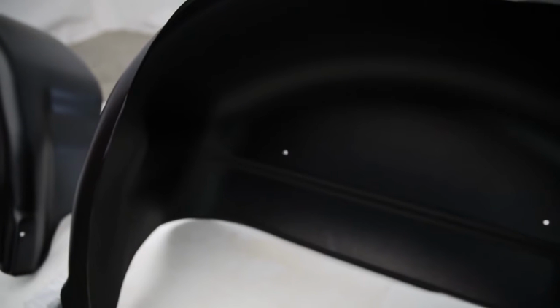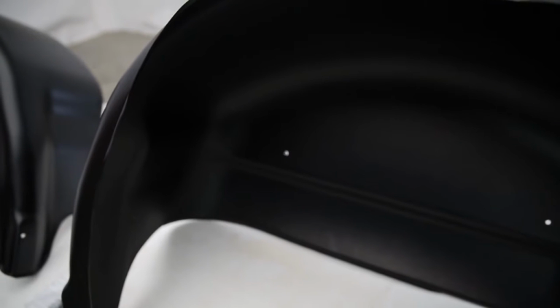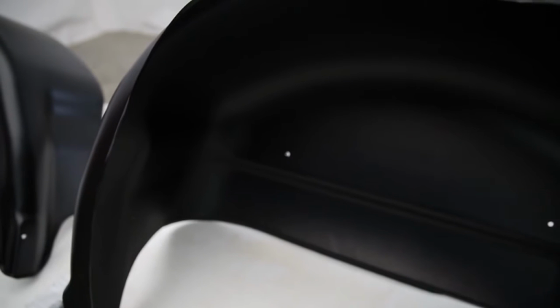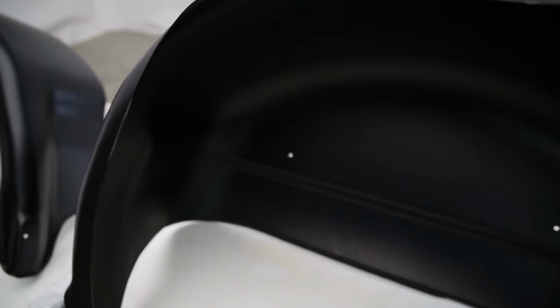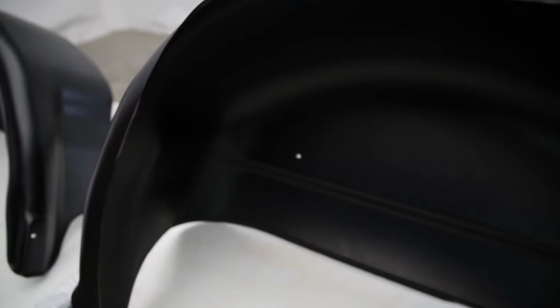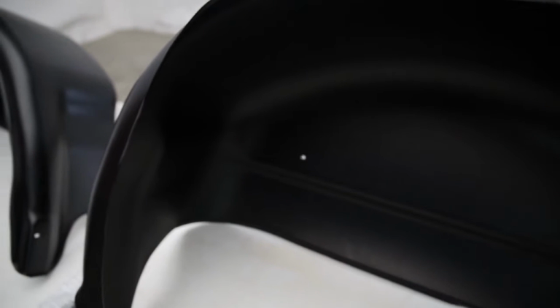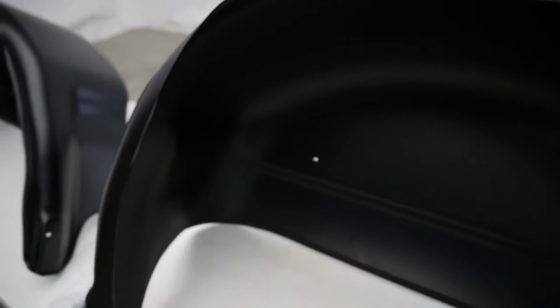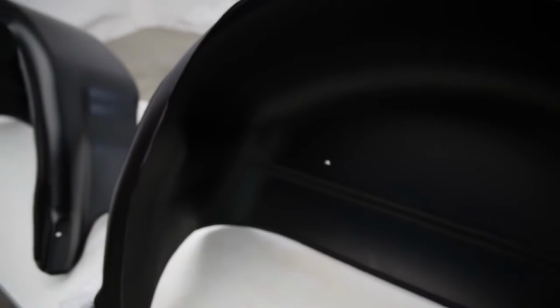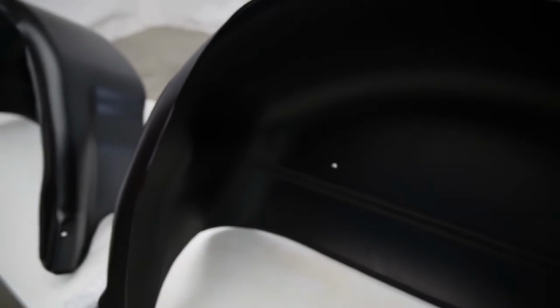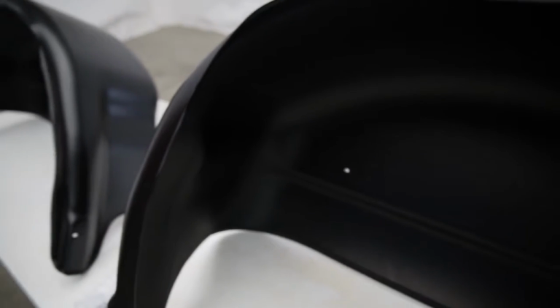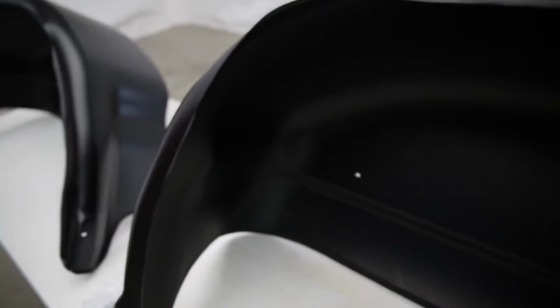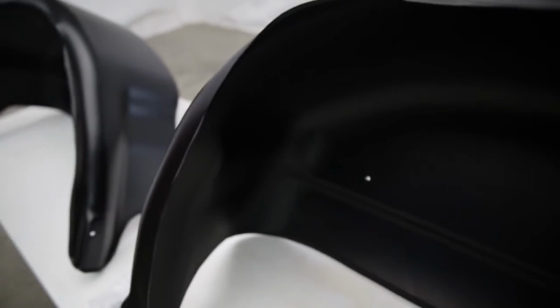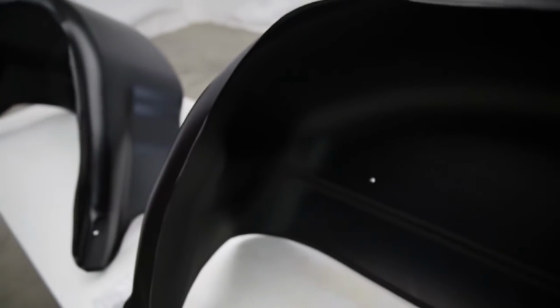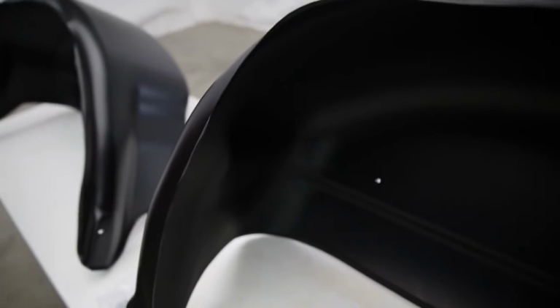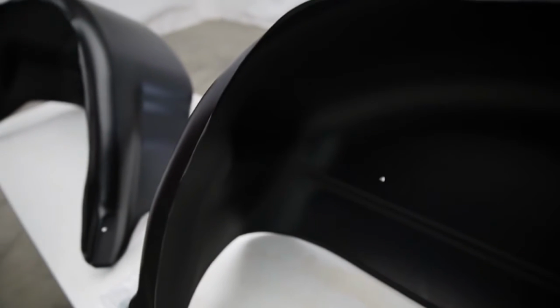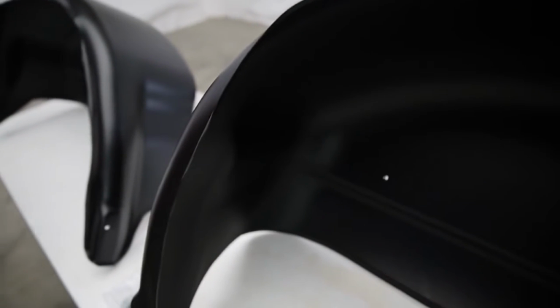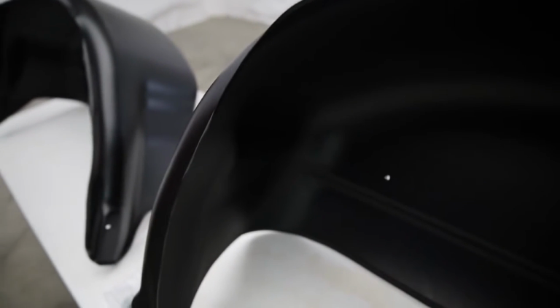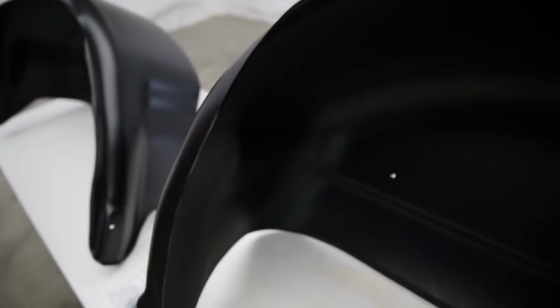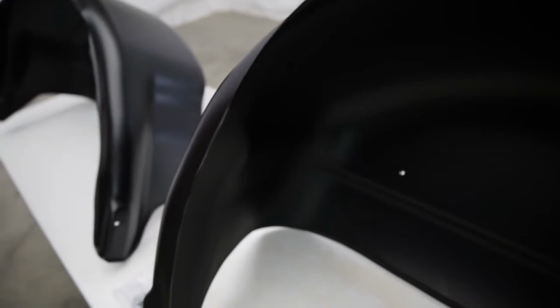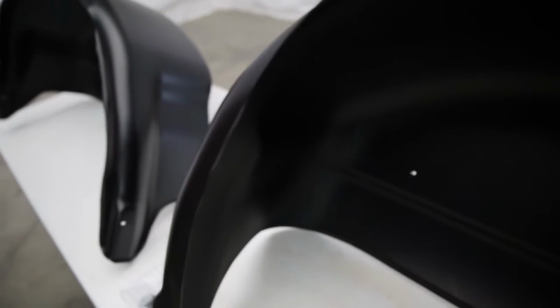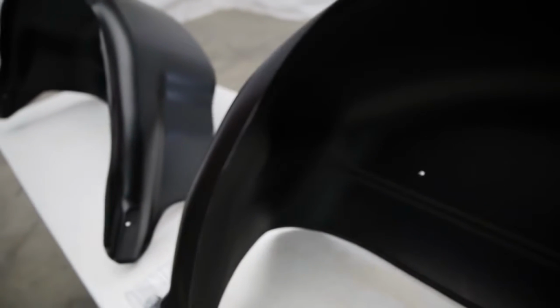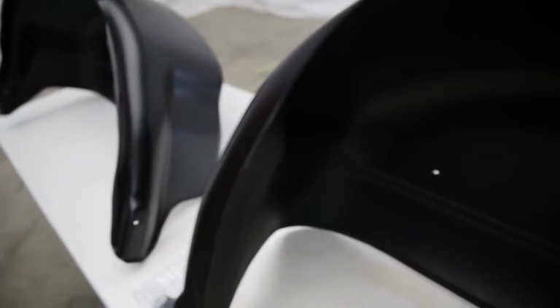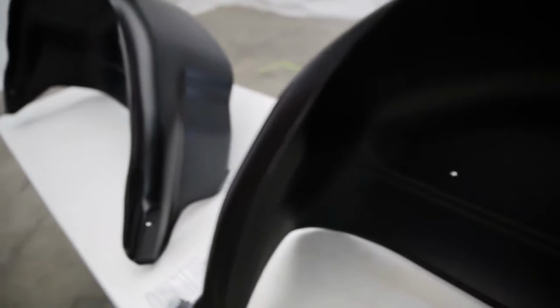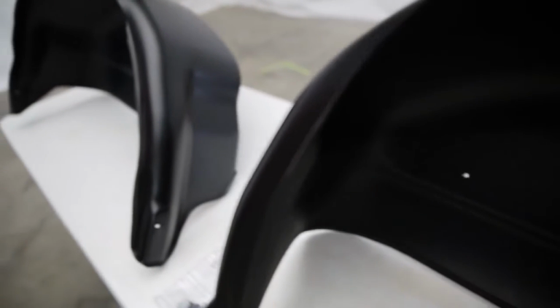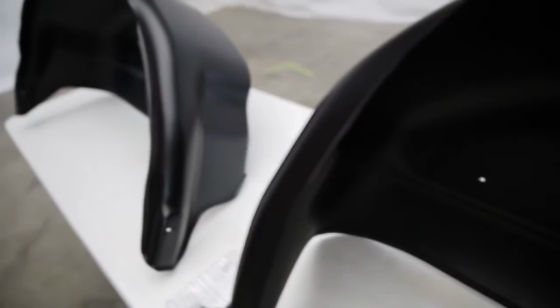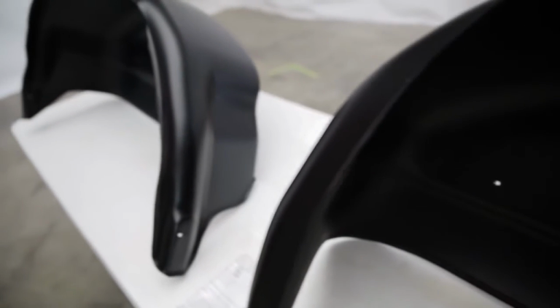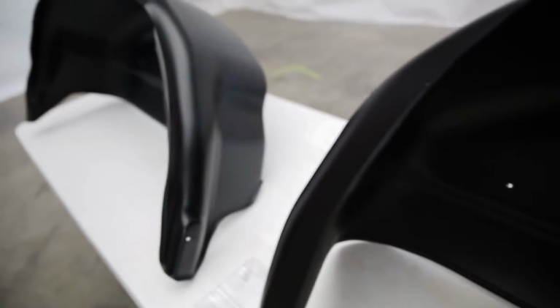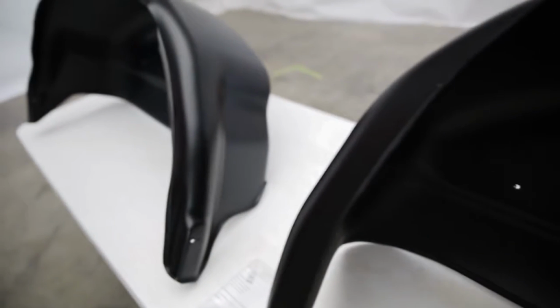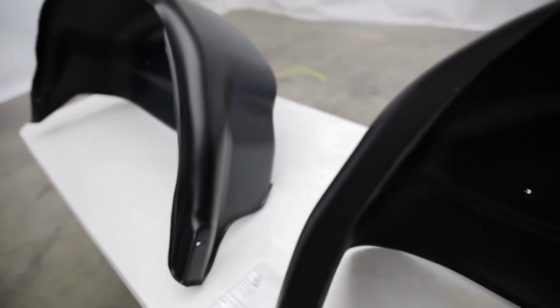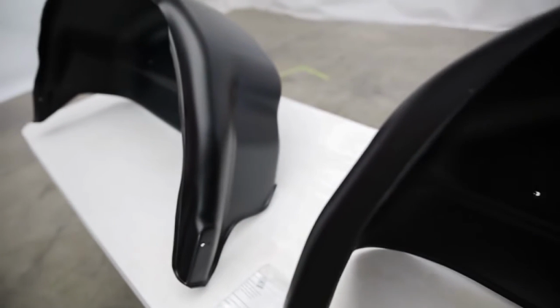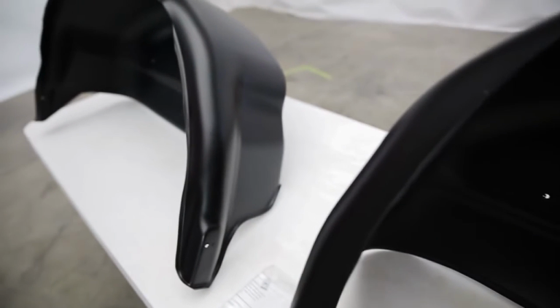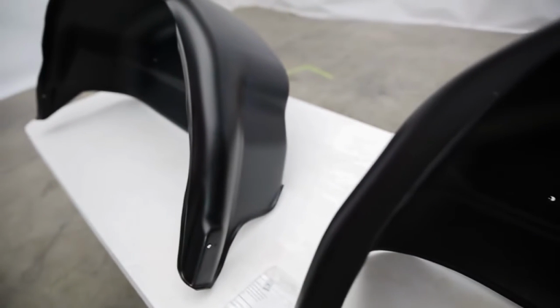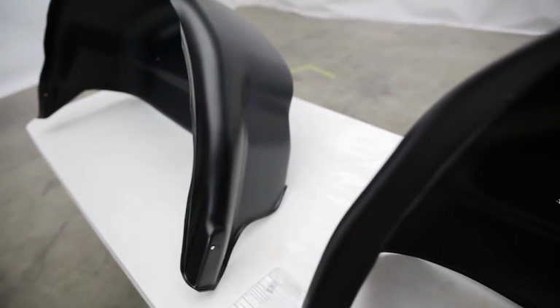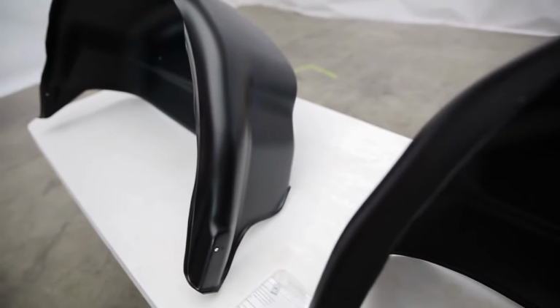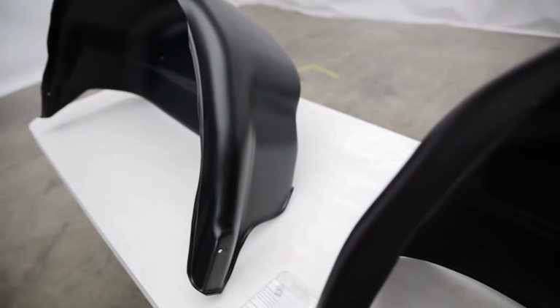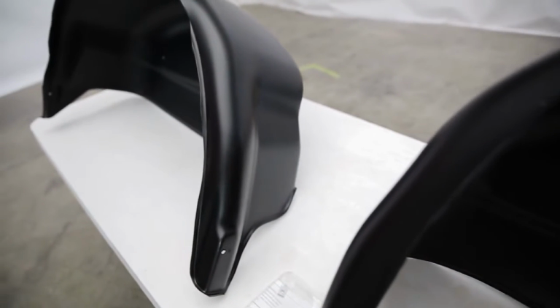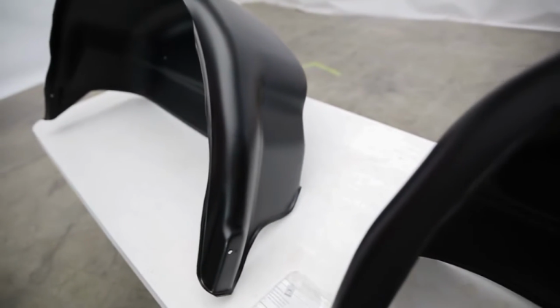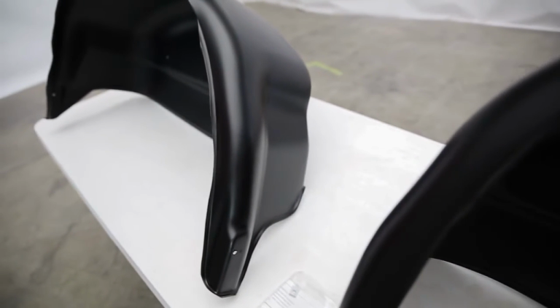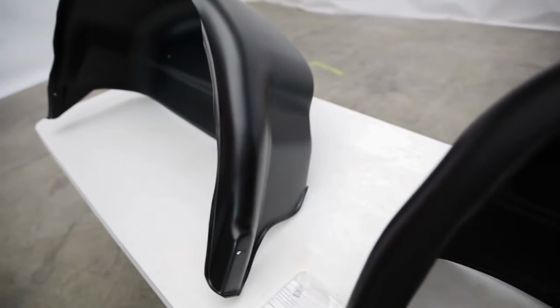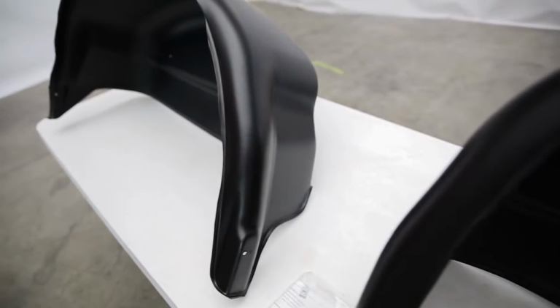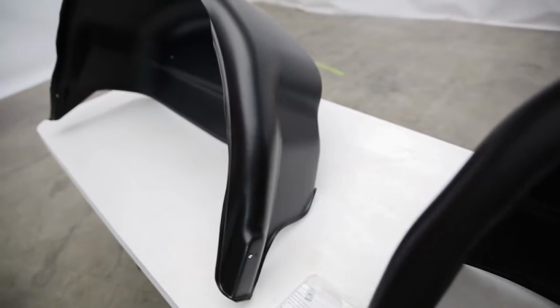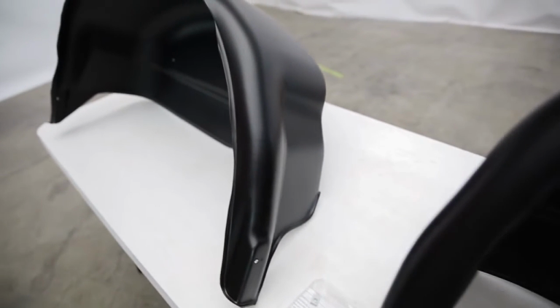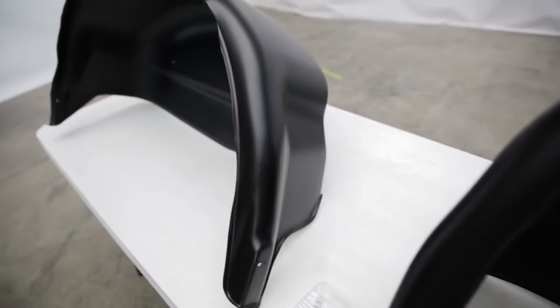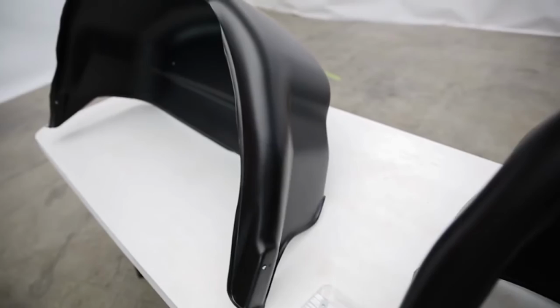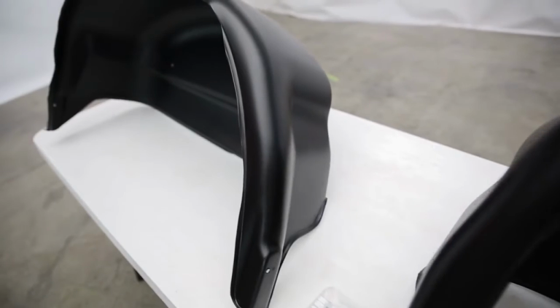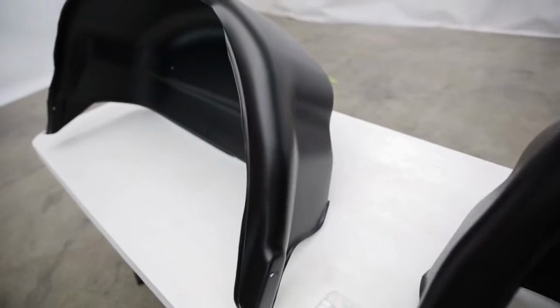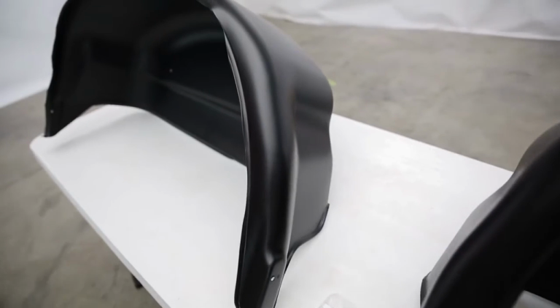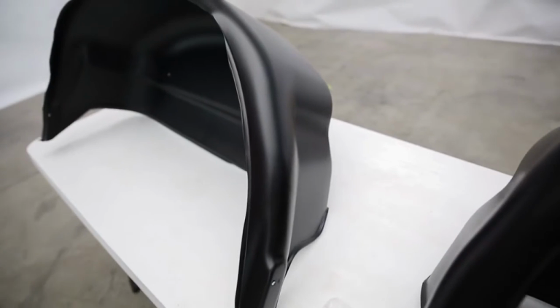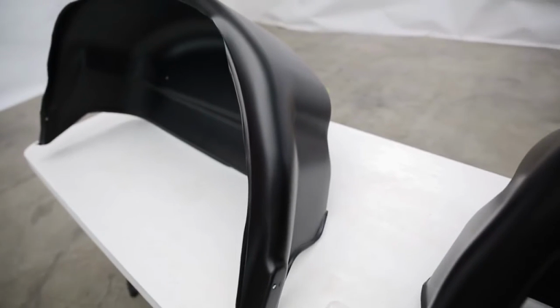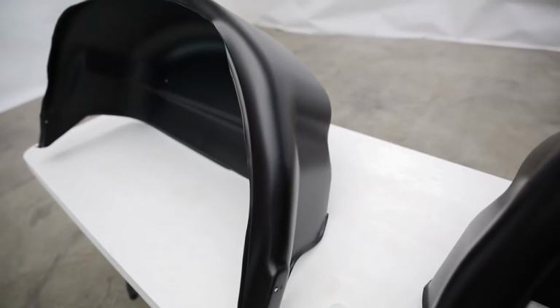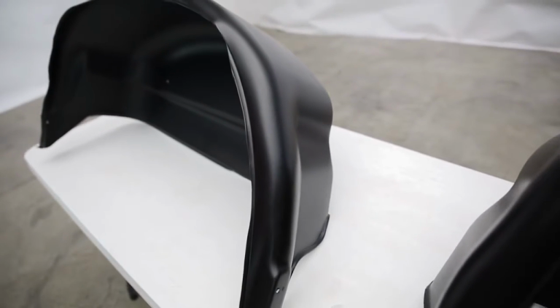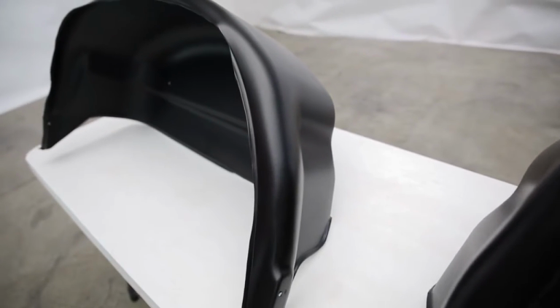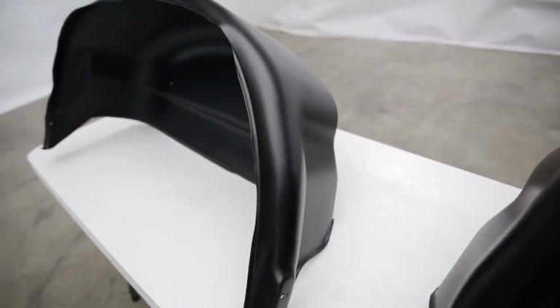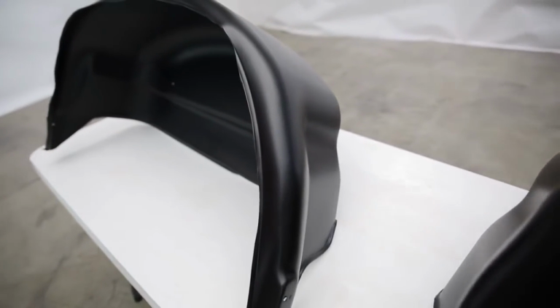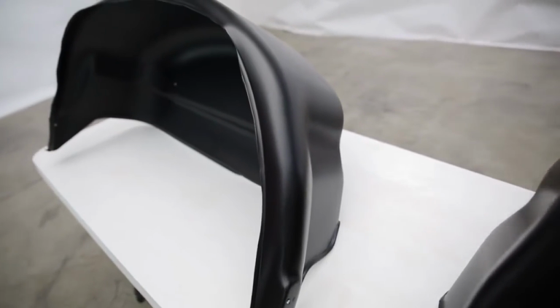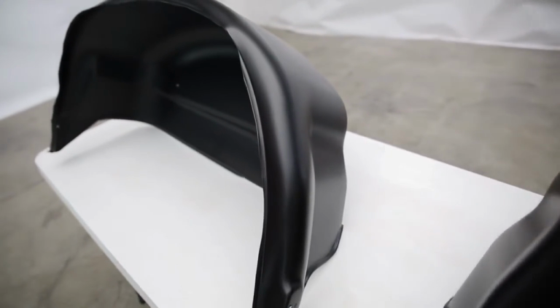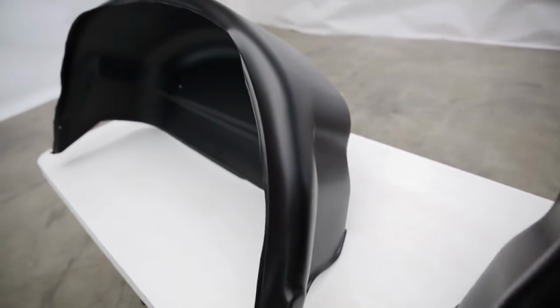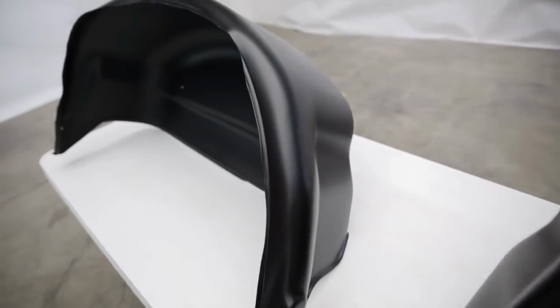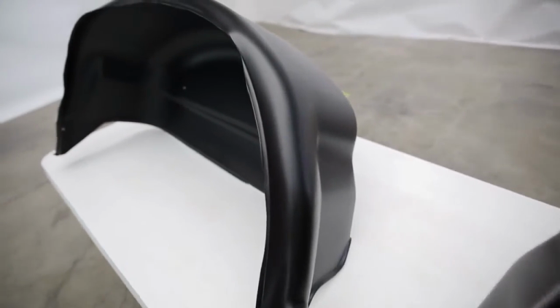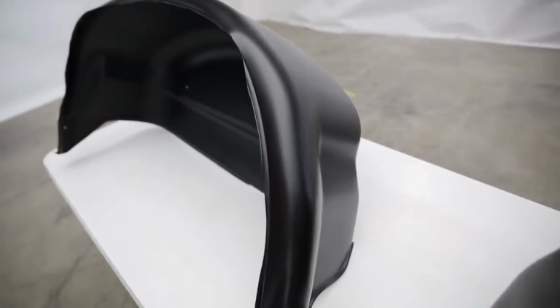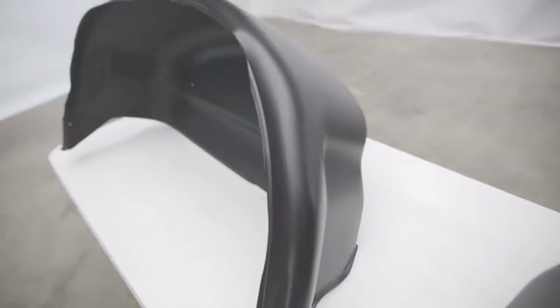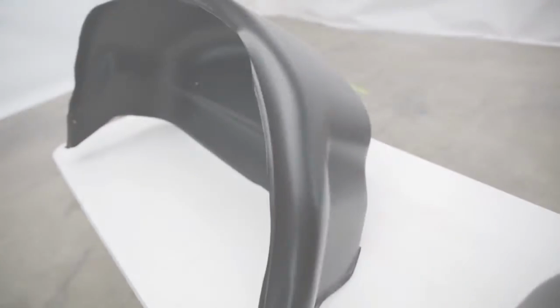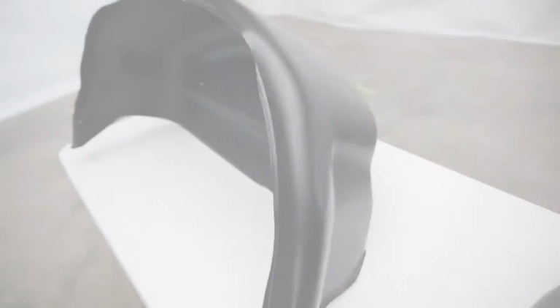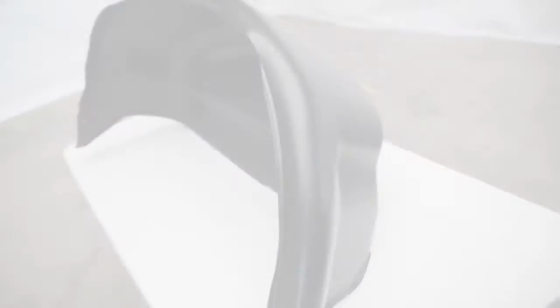Last but certainly not least, these are made in the United States. Quality is a huge factor for Husky Liners and it really shows in their products.